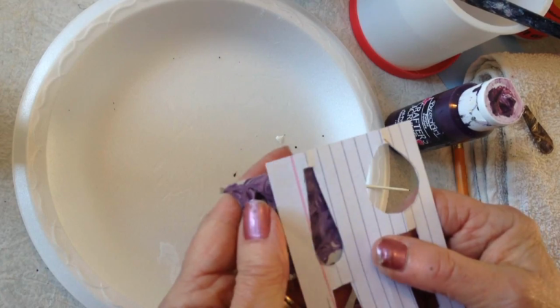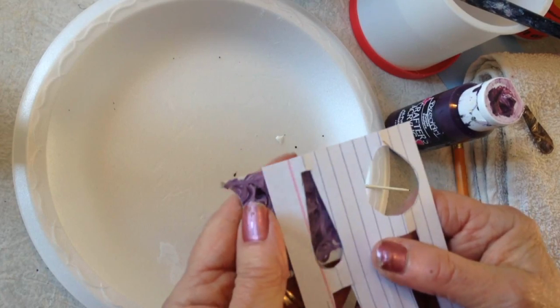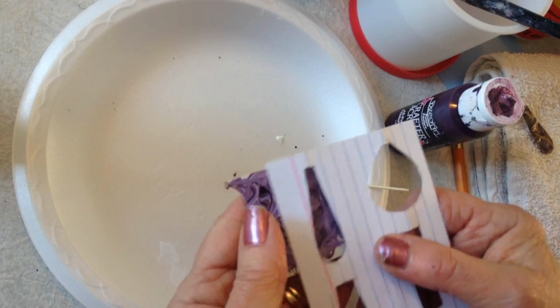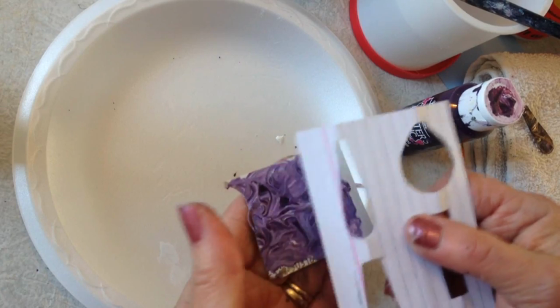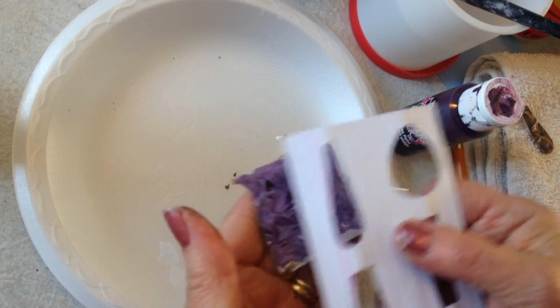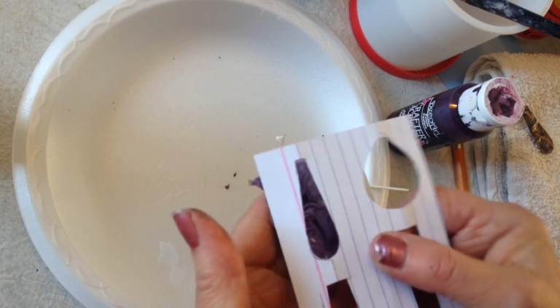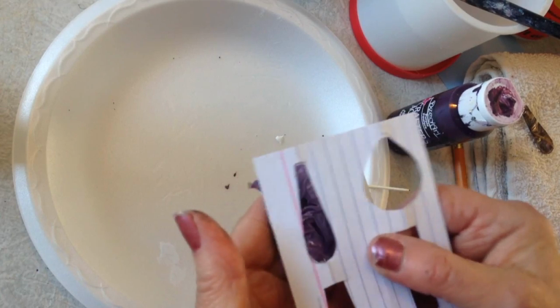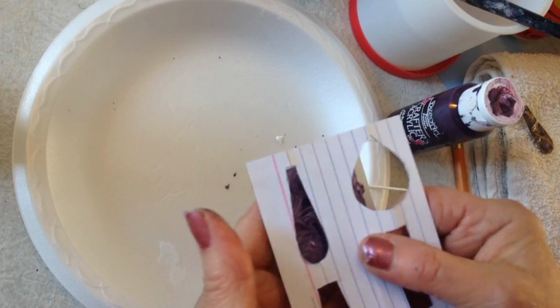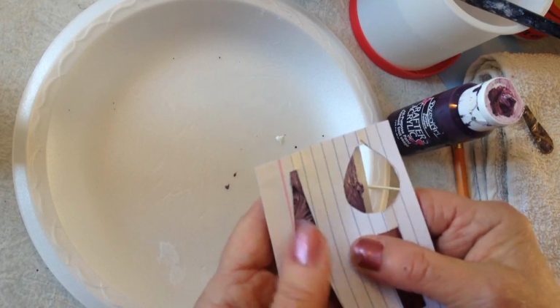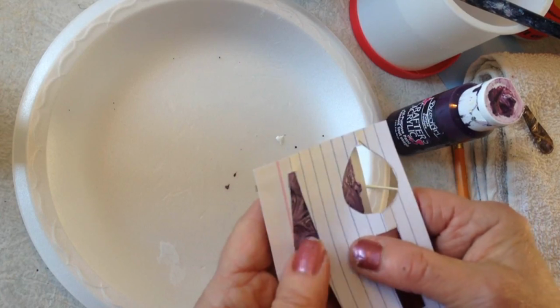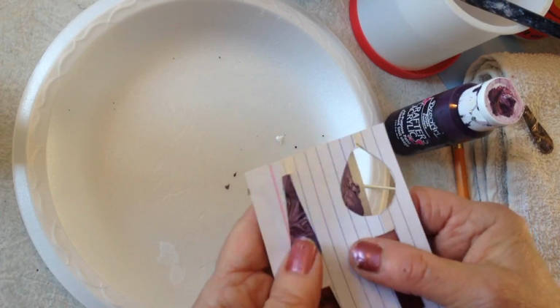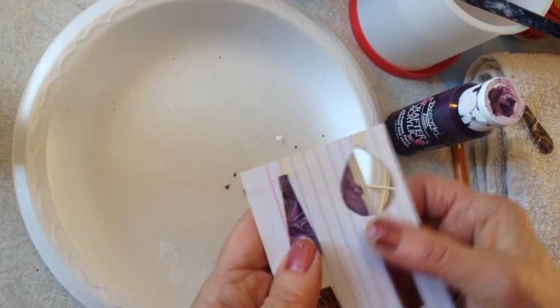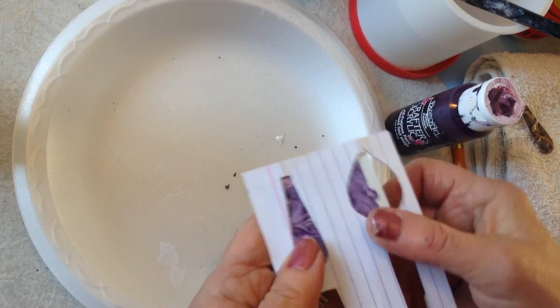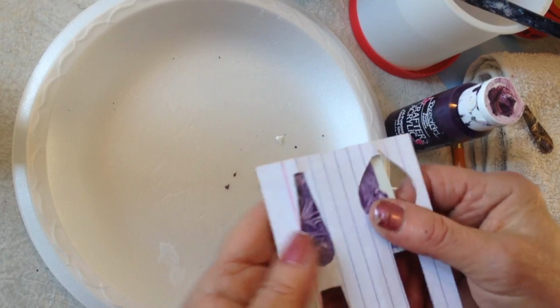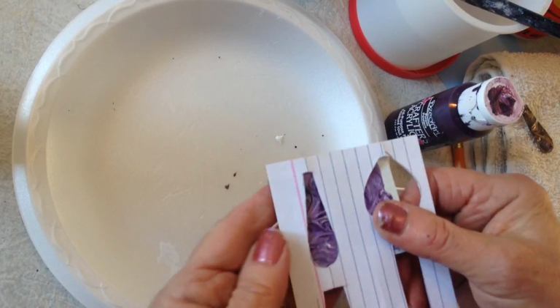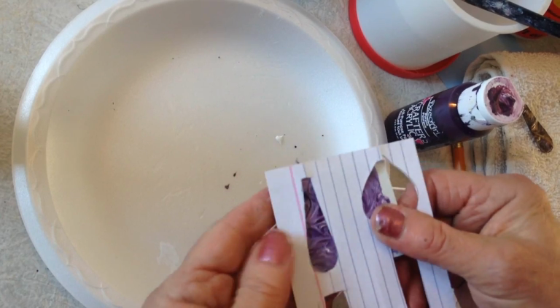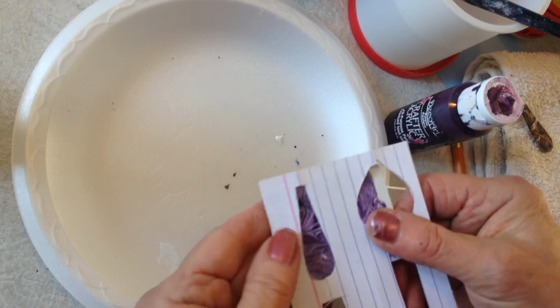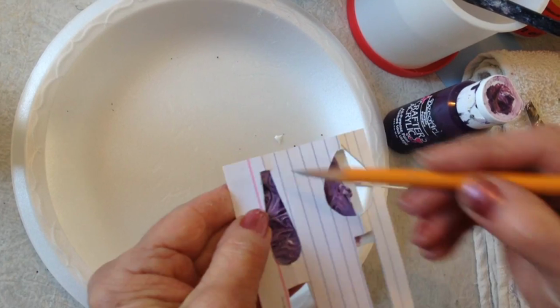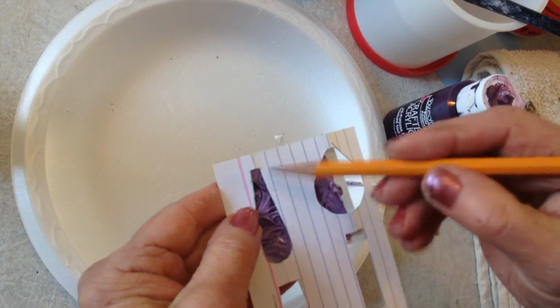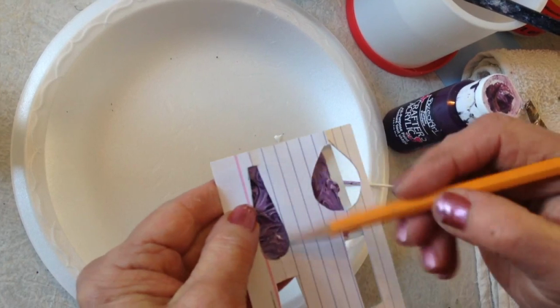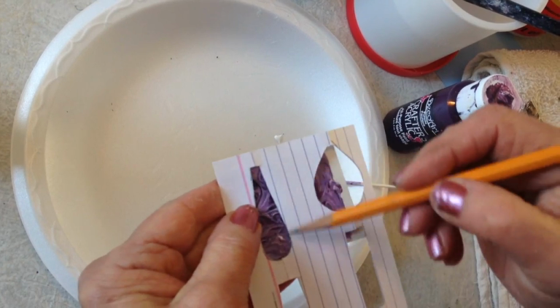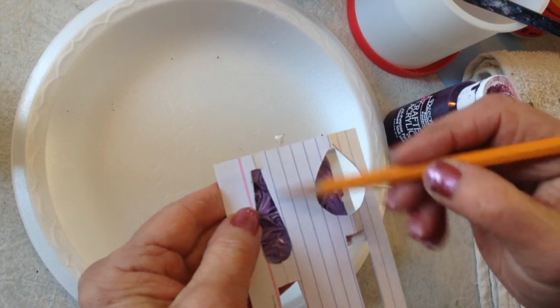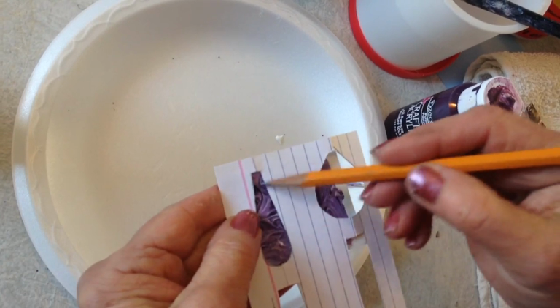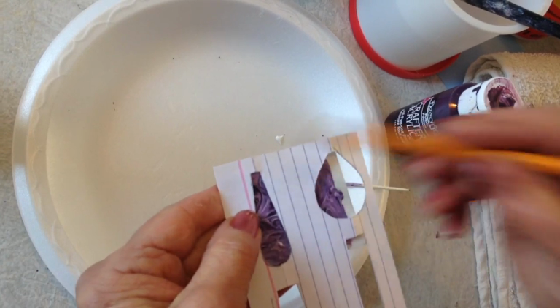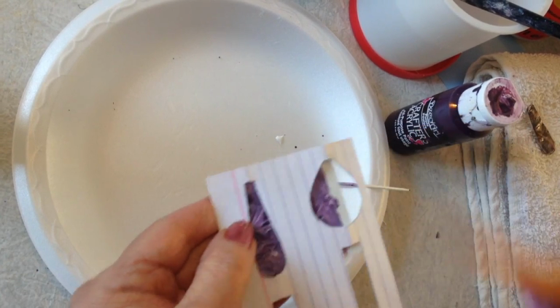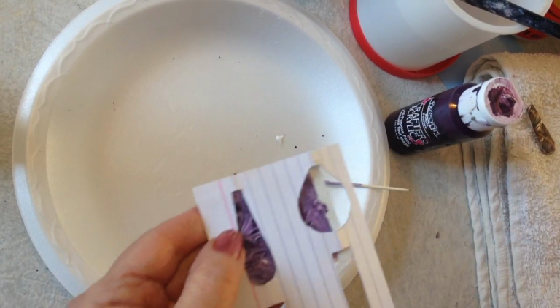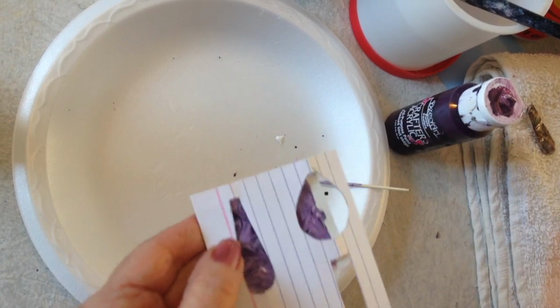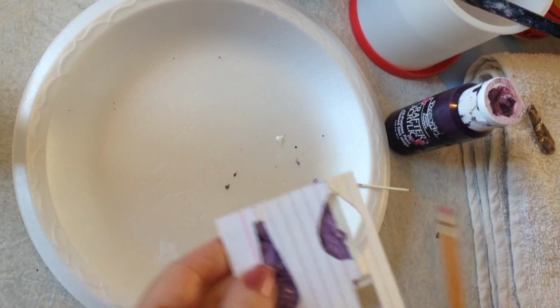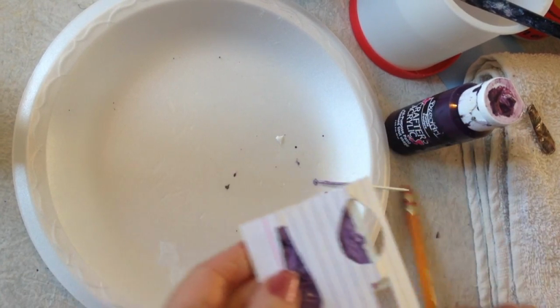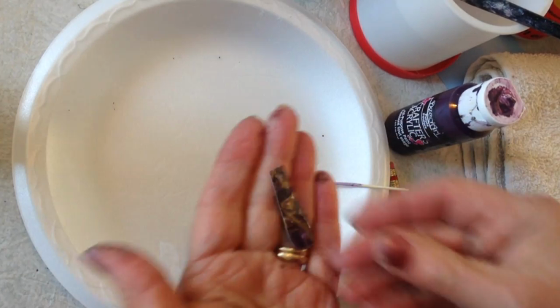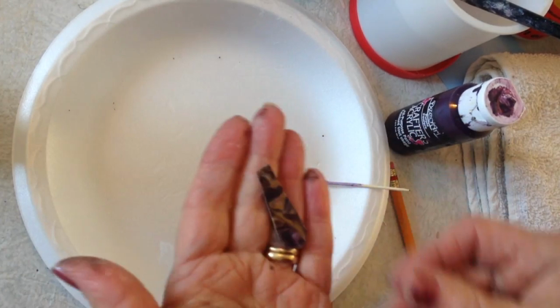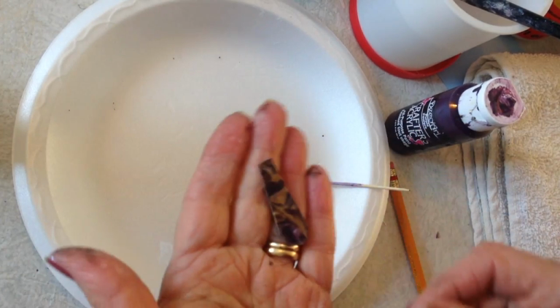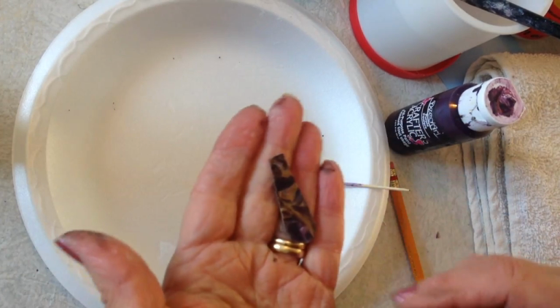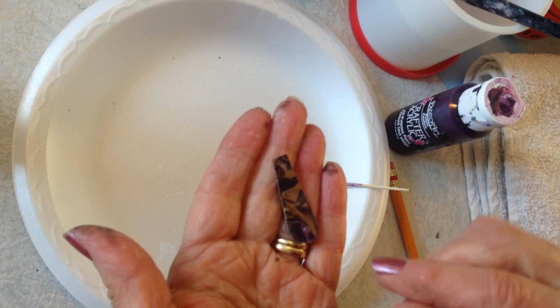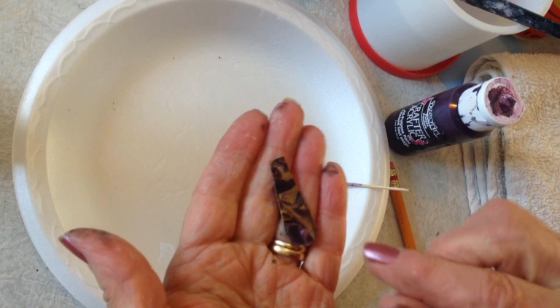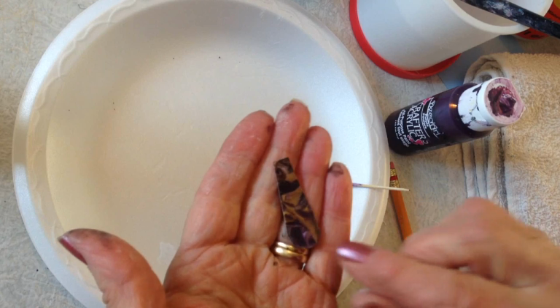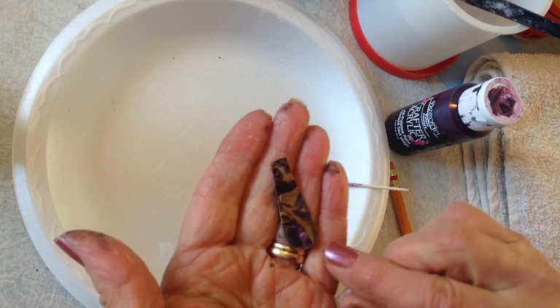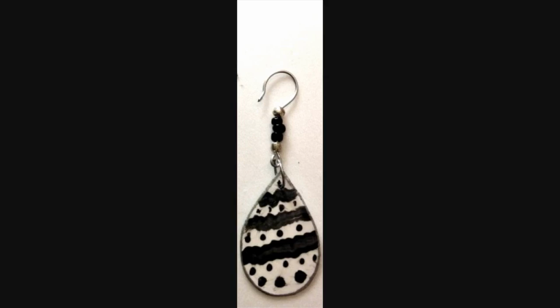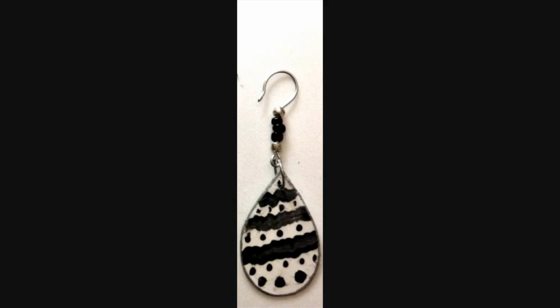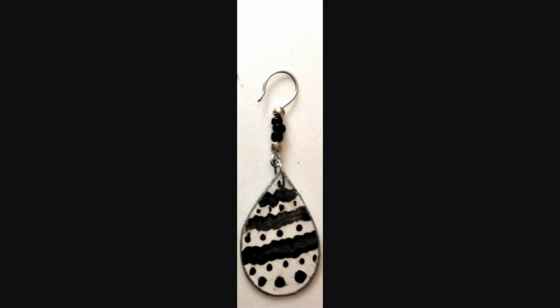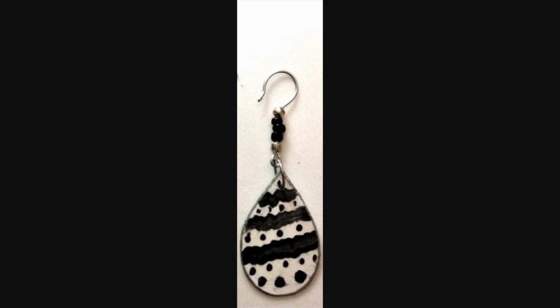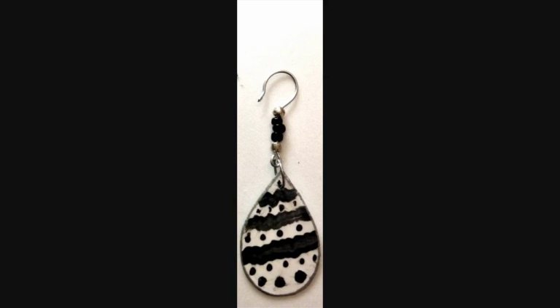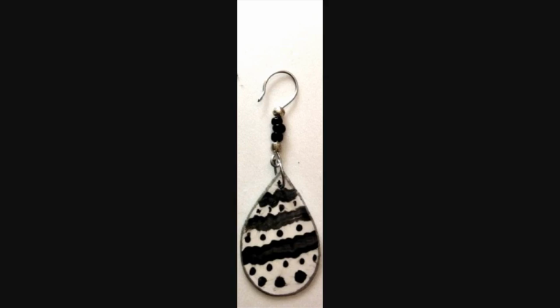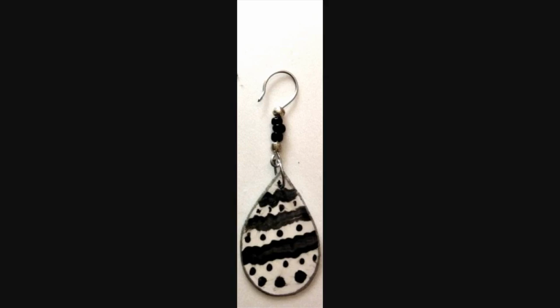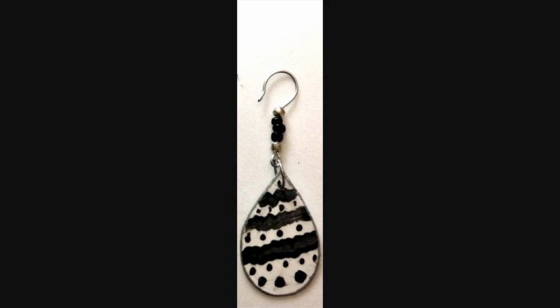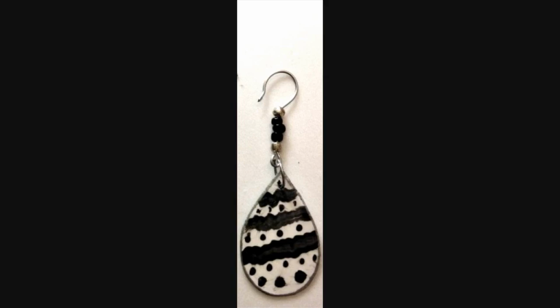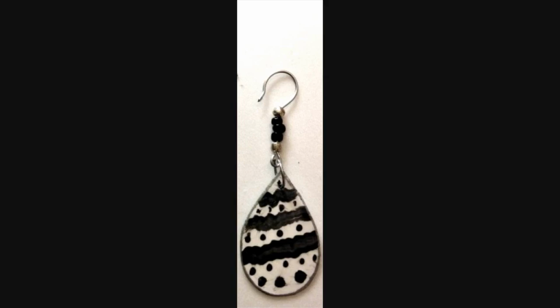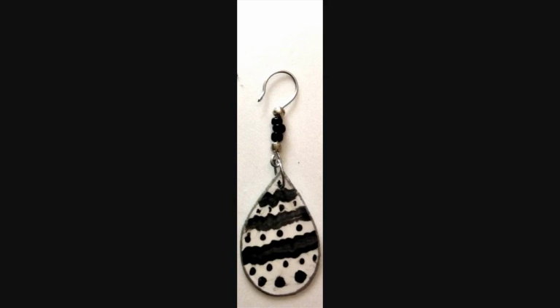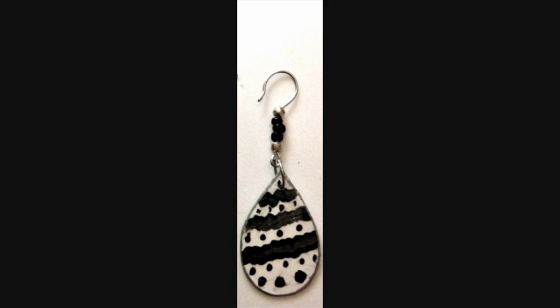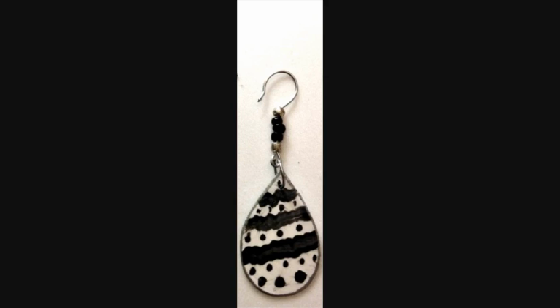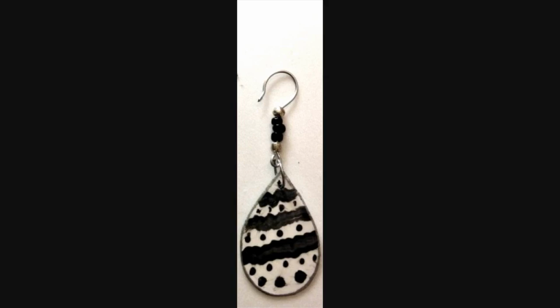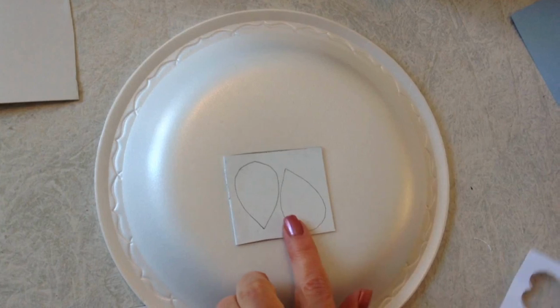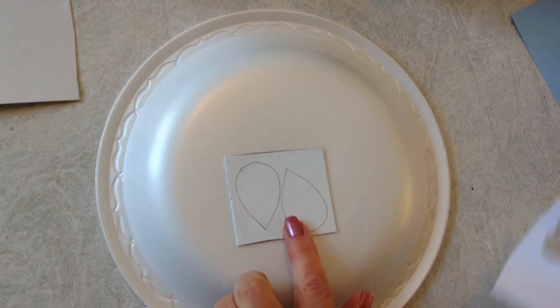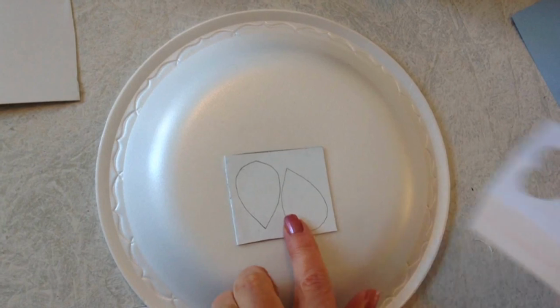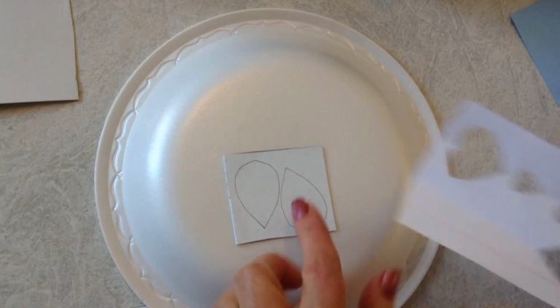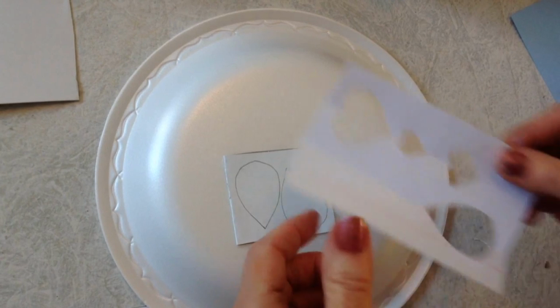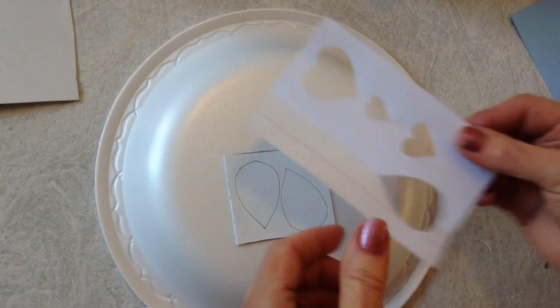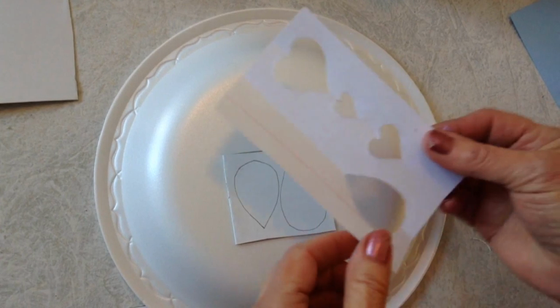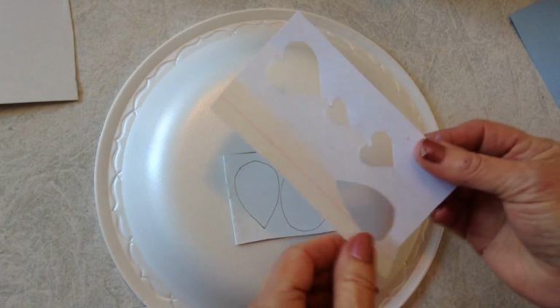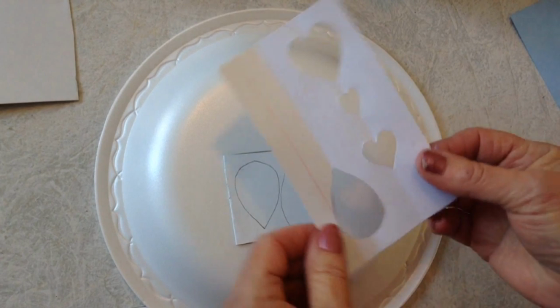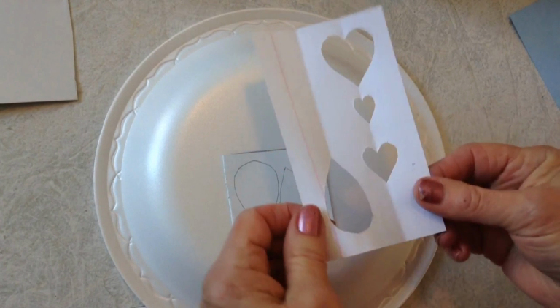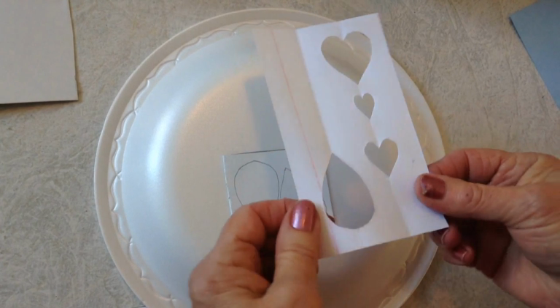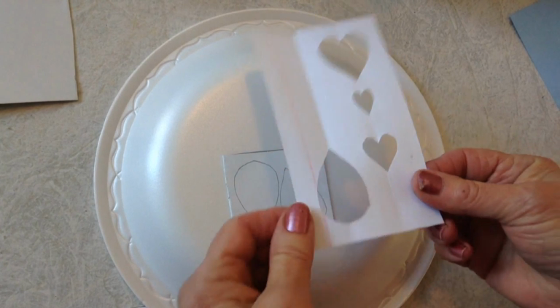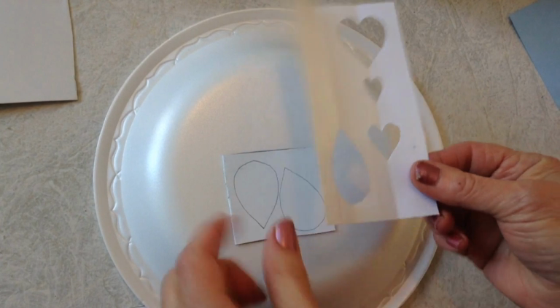Then I placed my long template on and I traced around it and I cut it out. And another style.